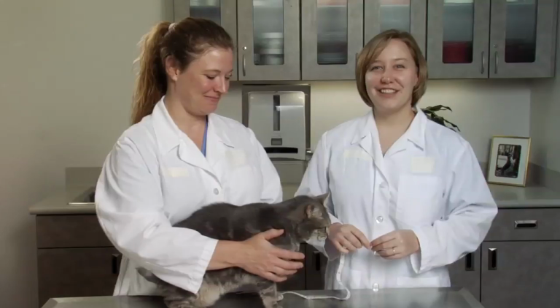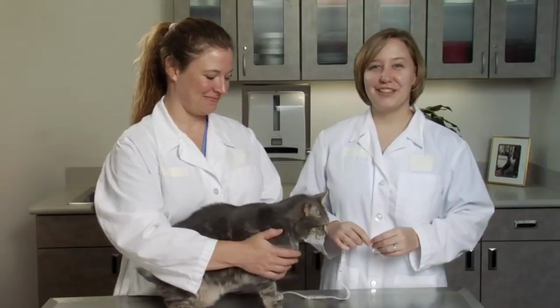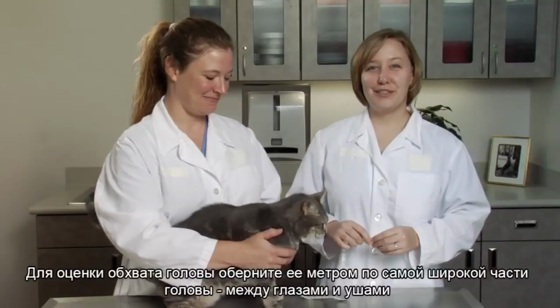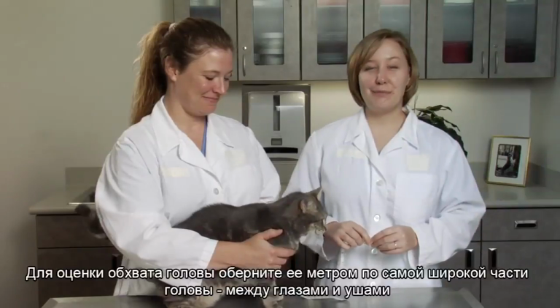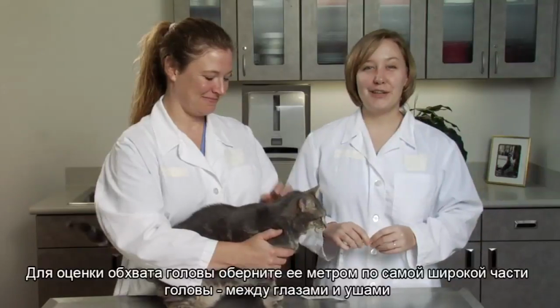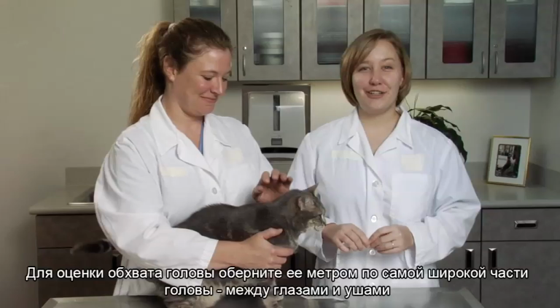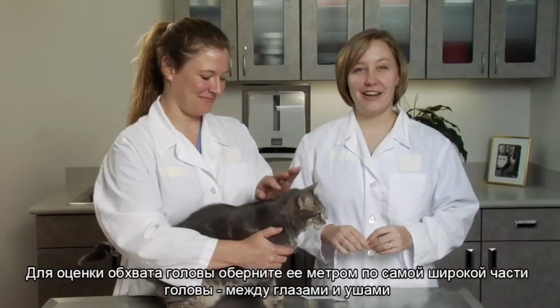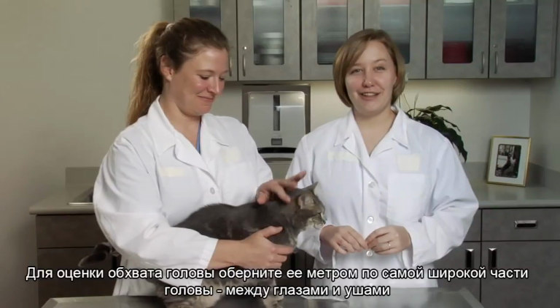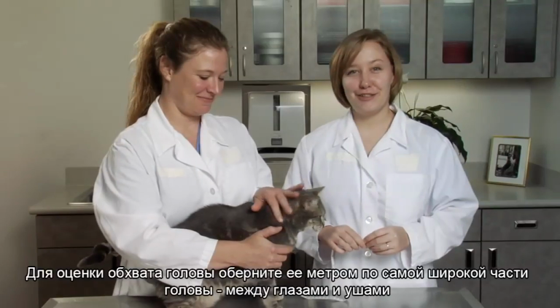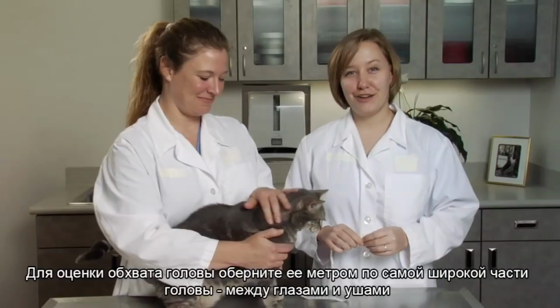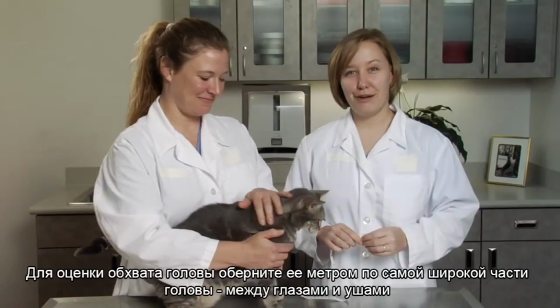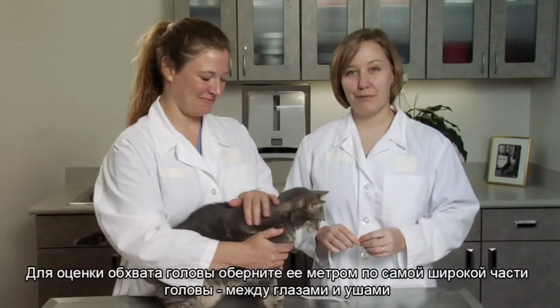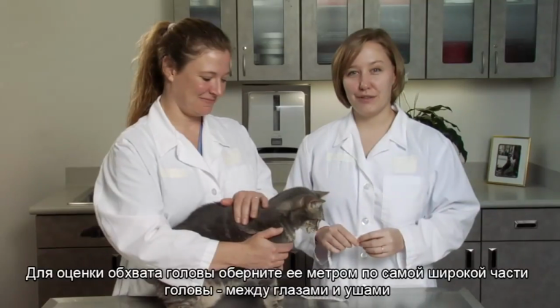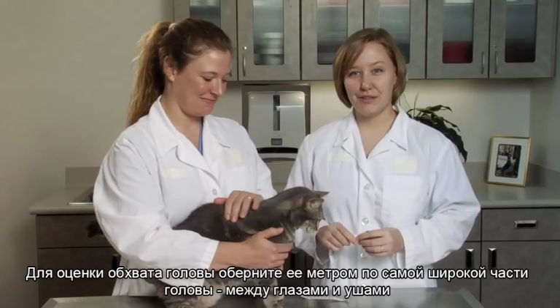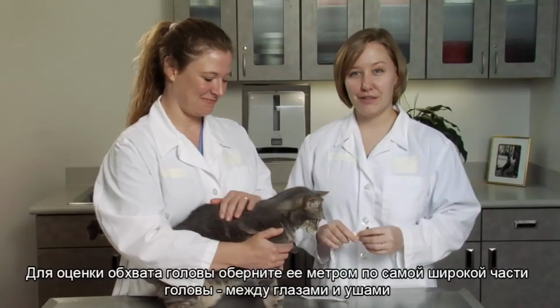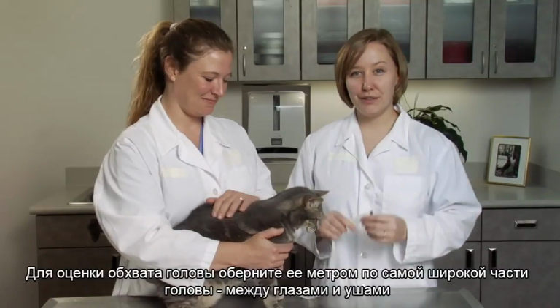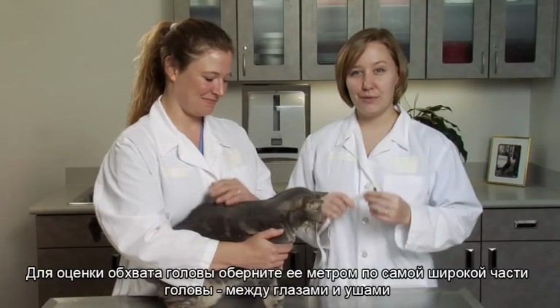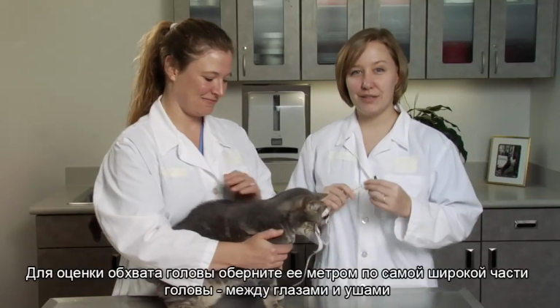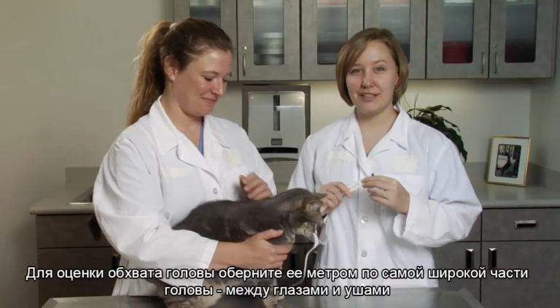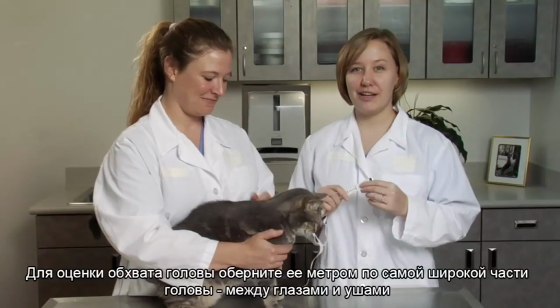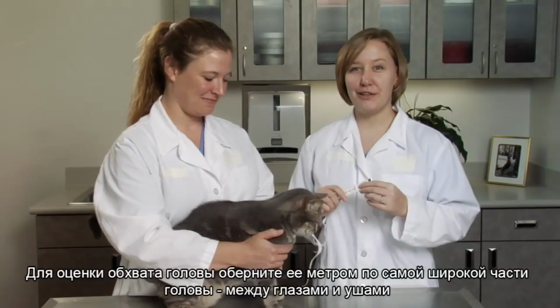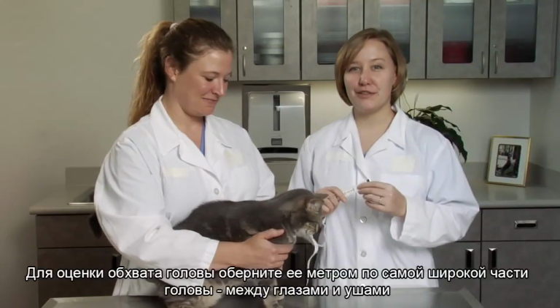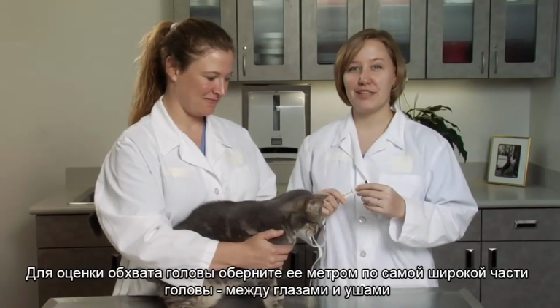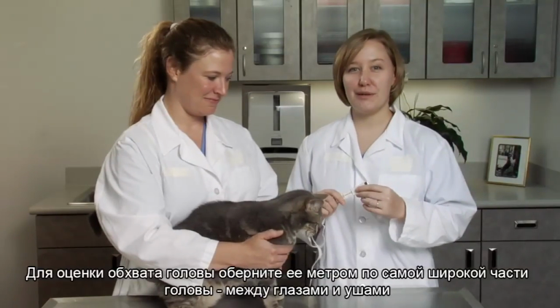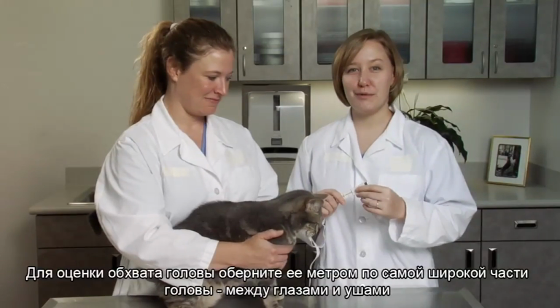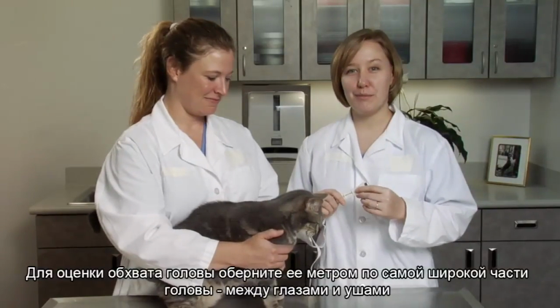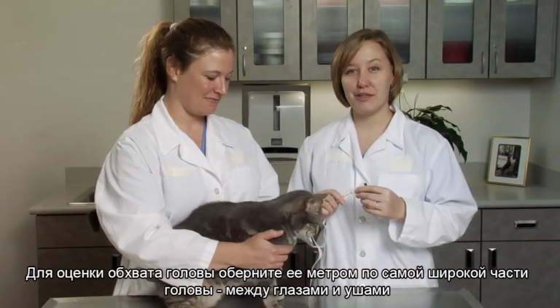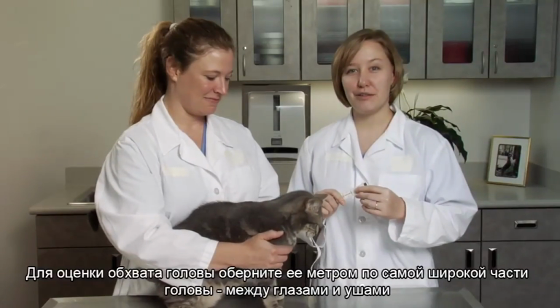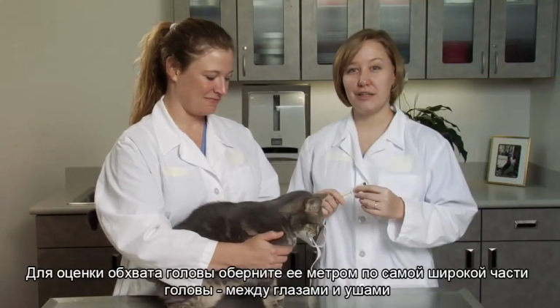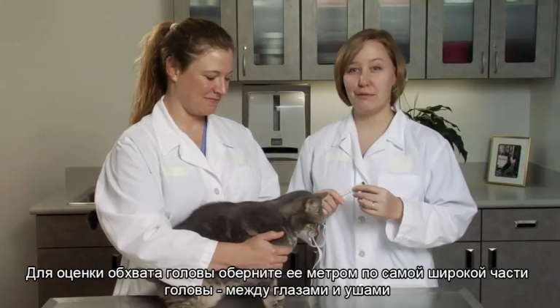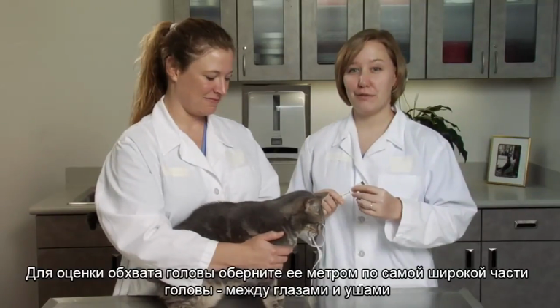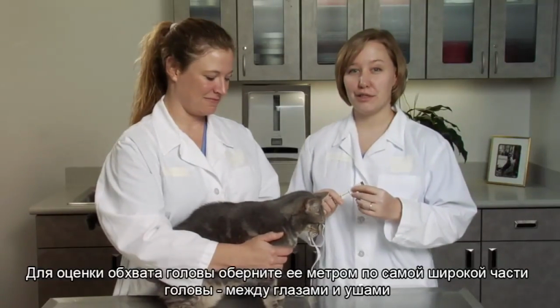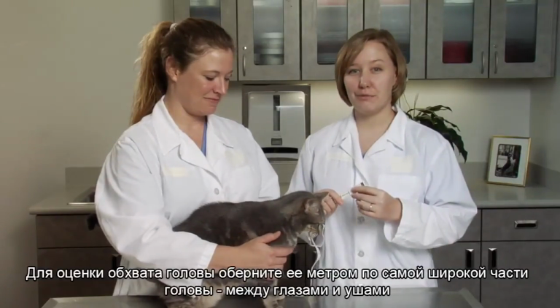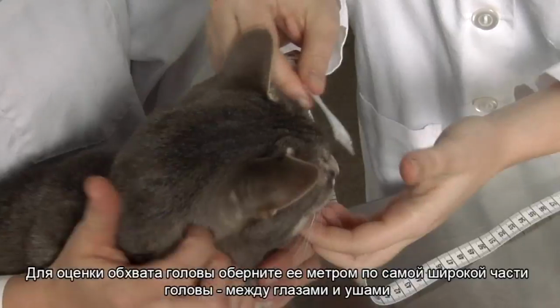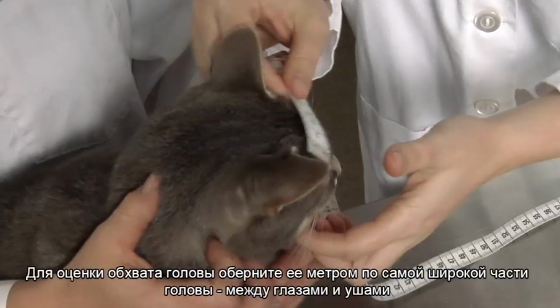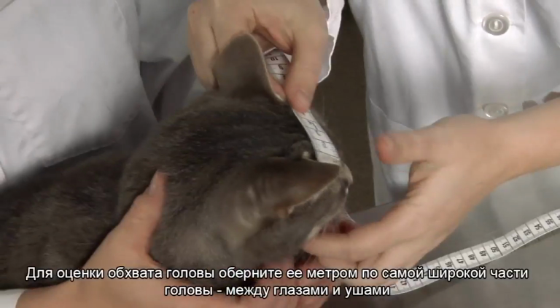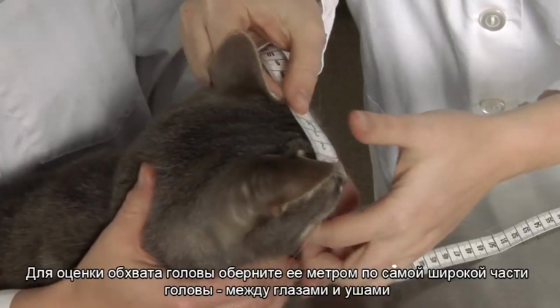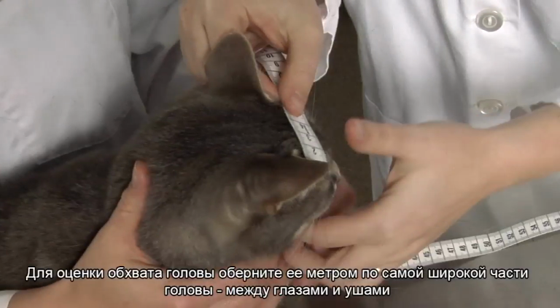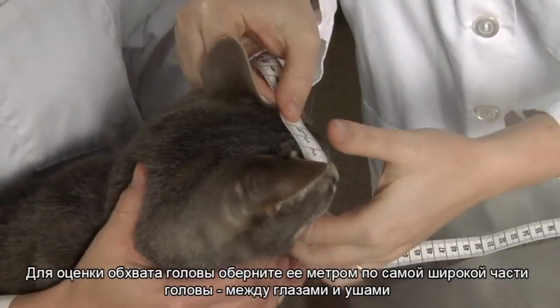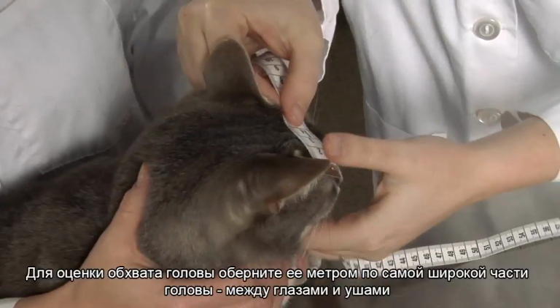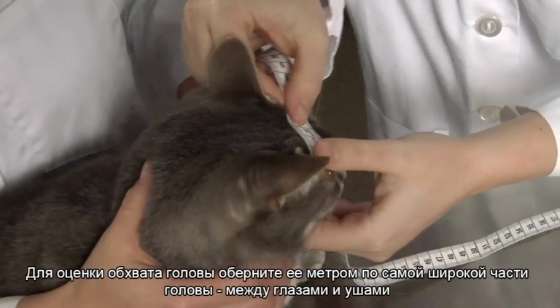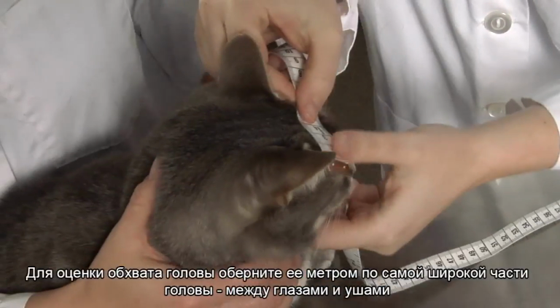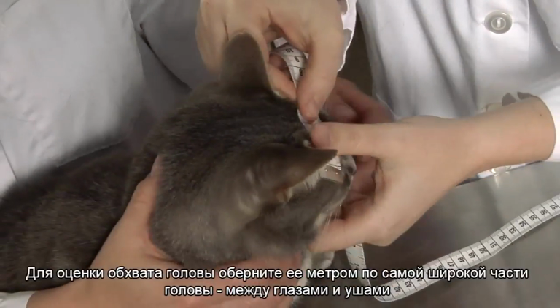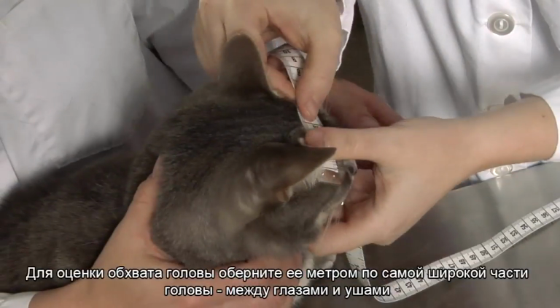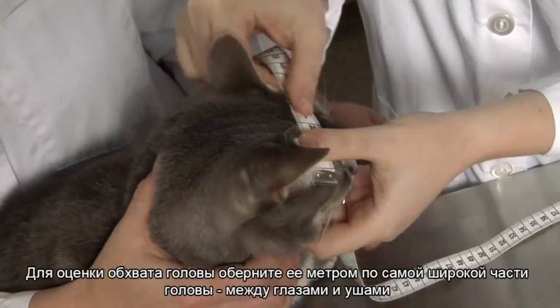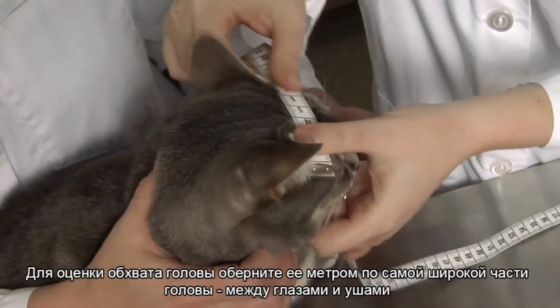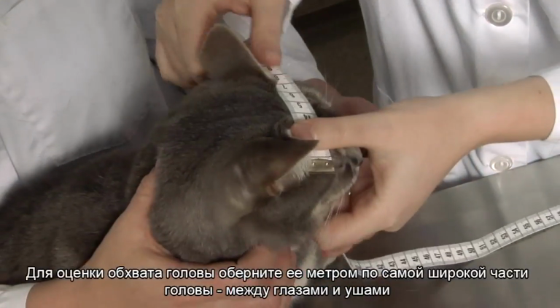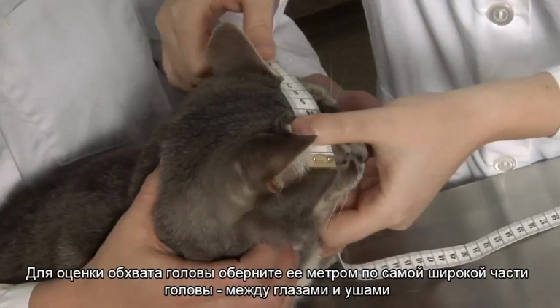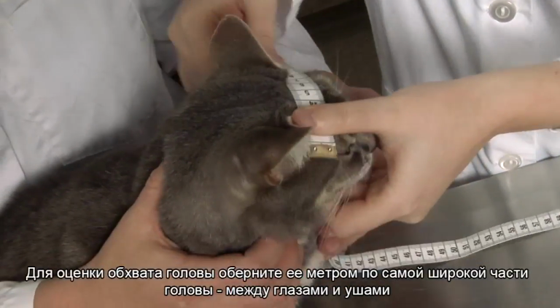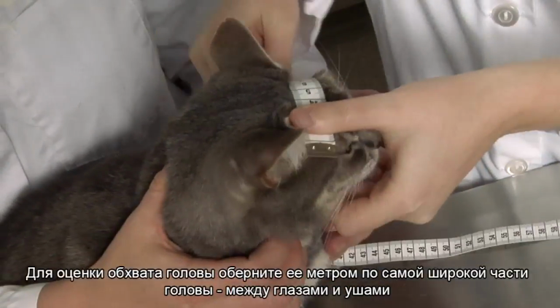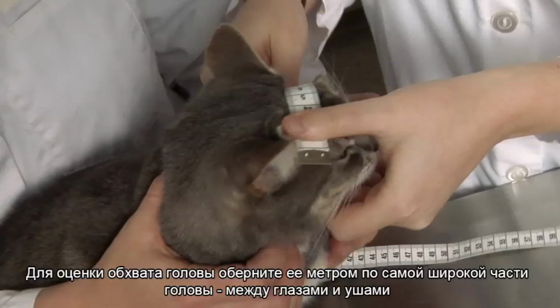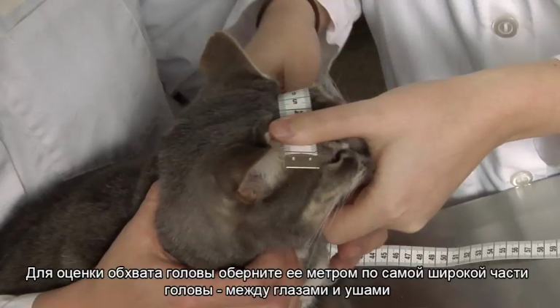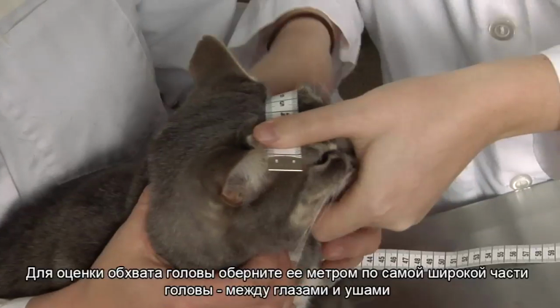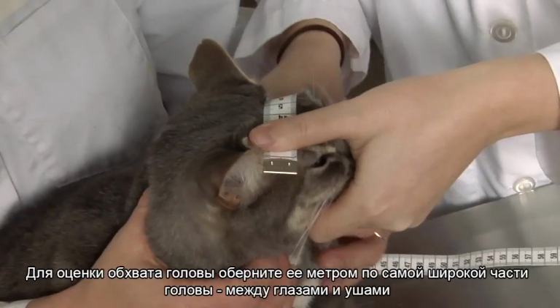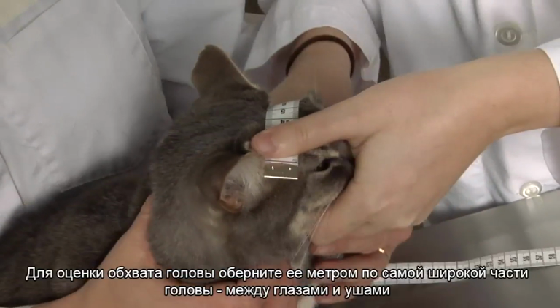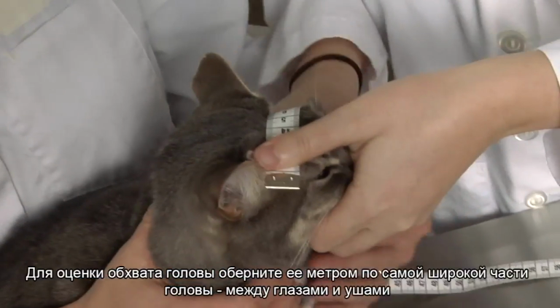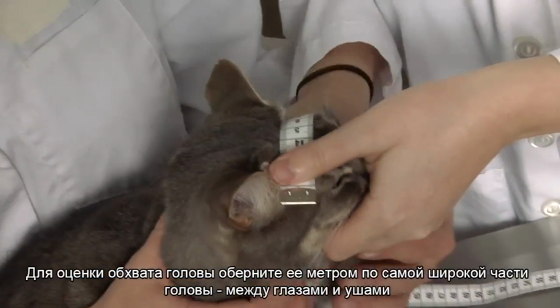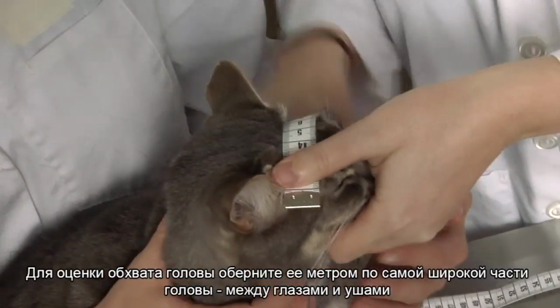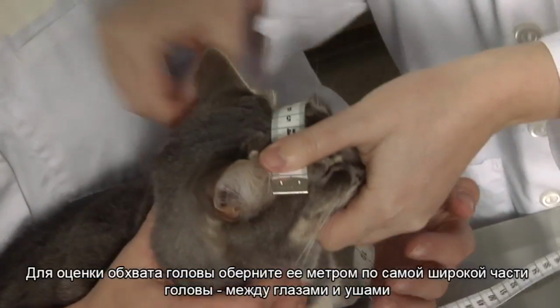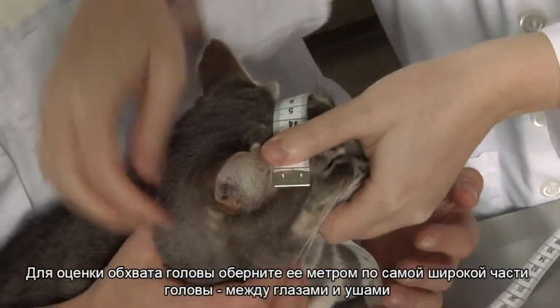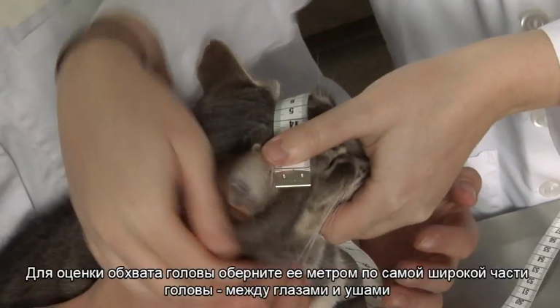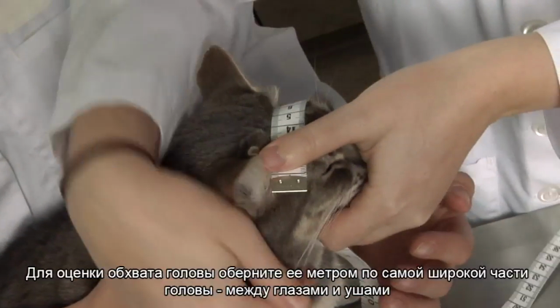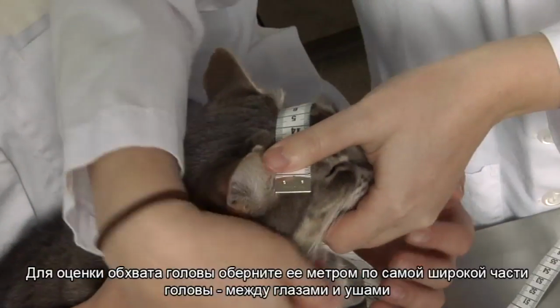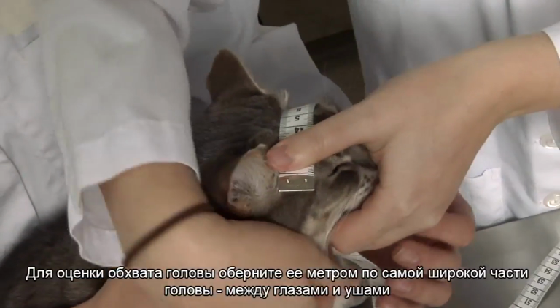To measure head circumference, use the tailor's tape to measure the circumference around the head at its widest point, just in front of the ears.